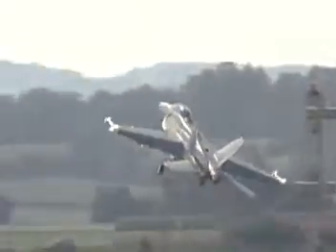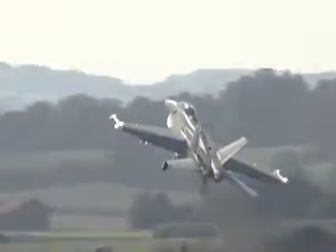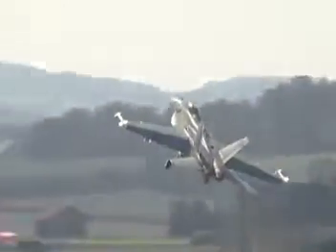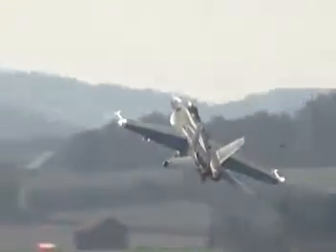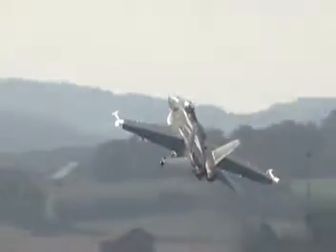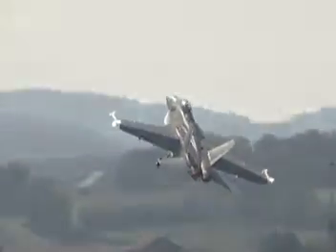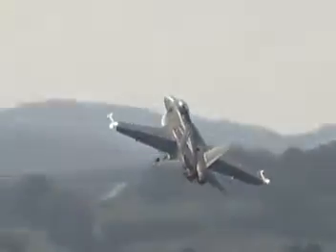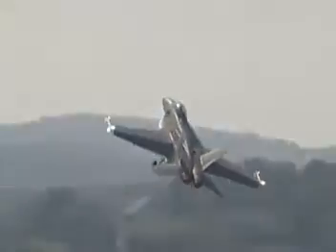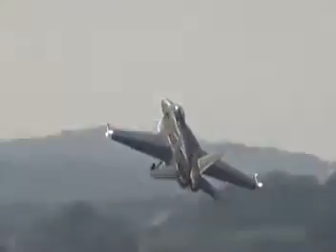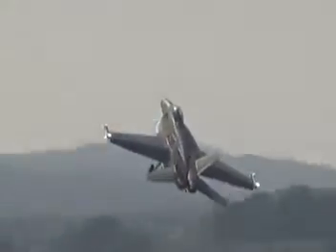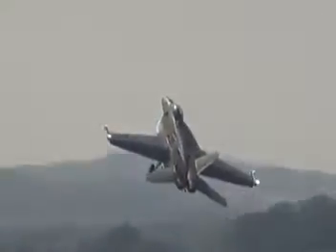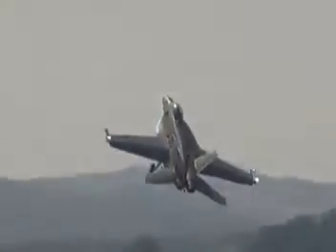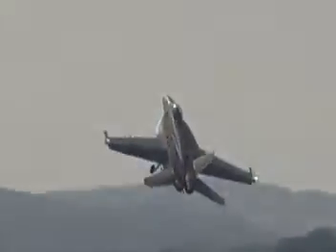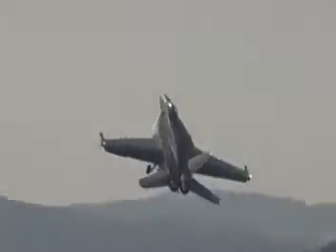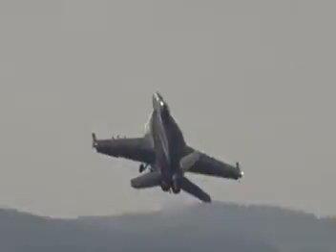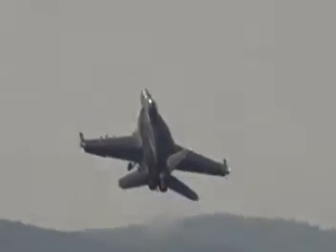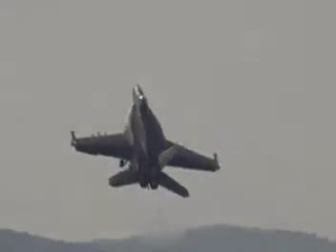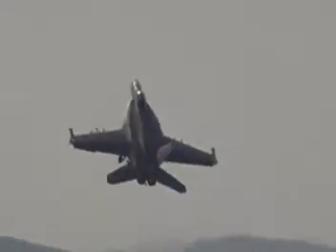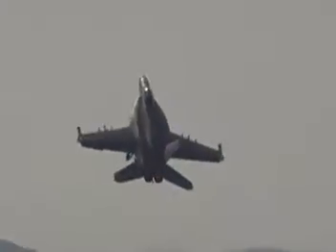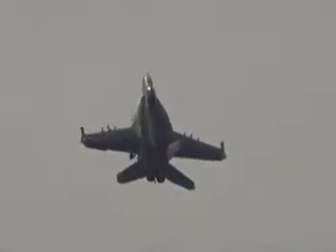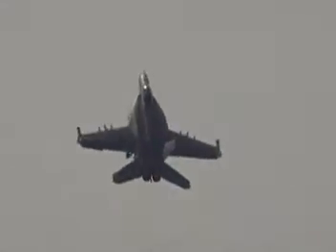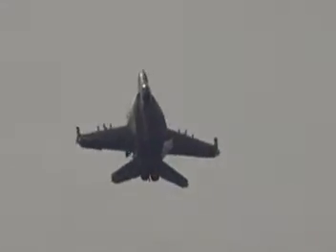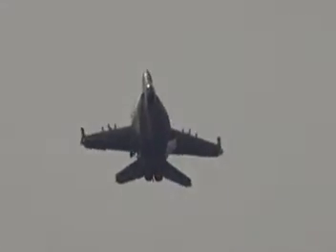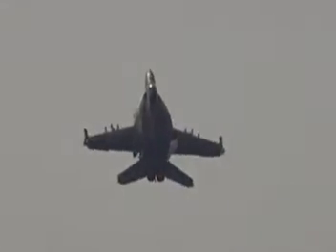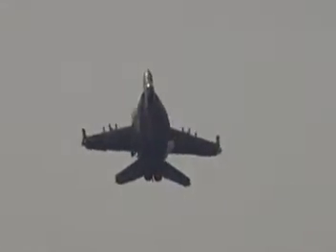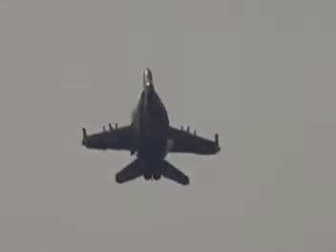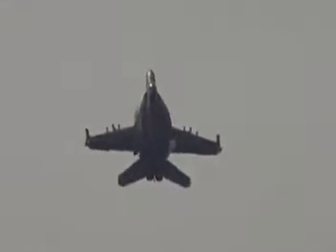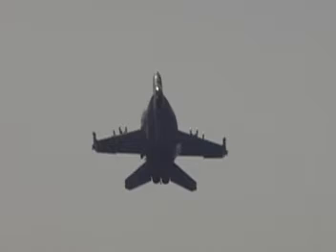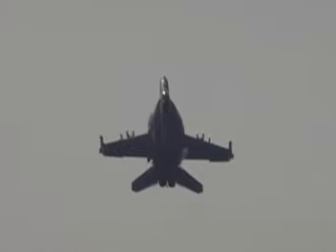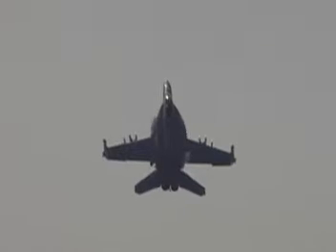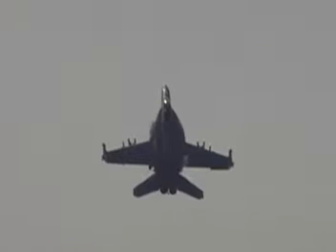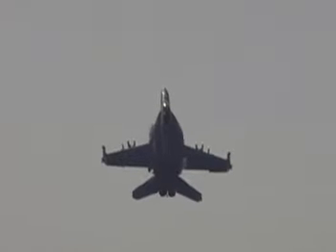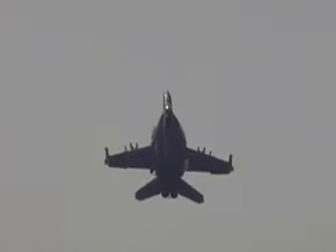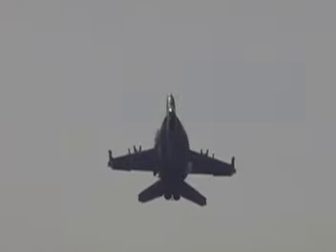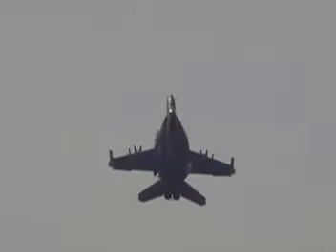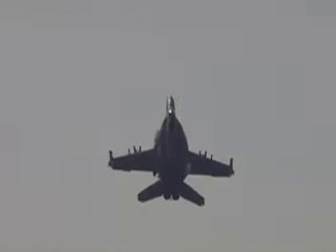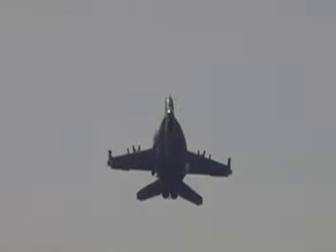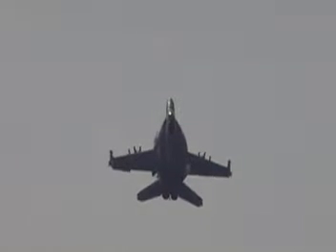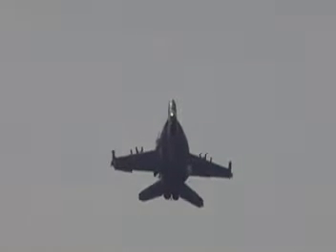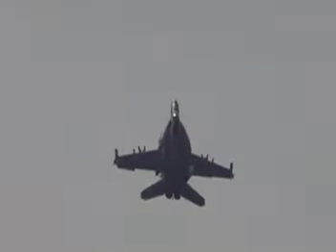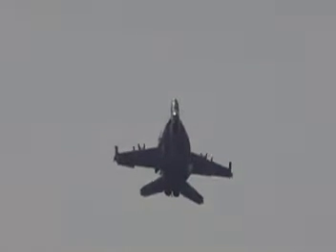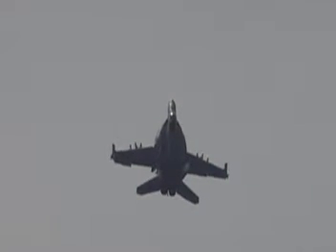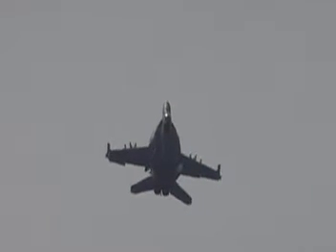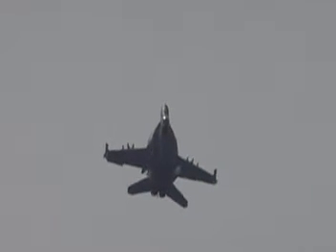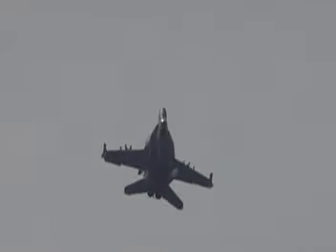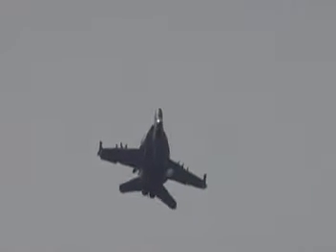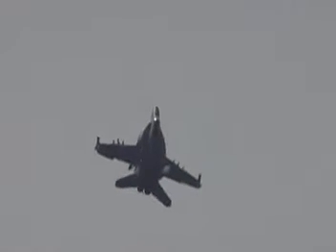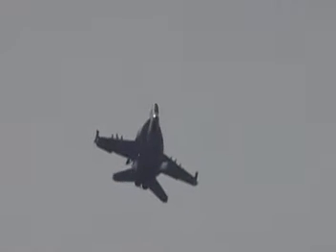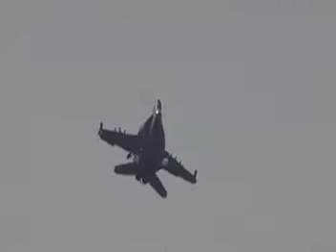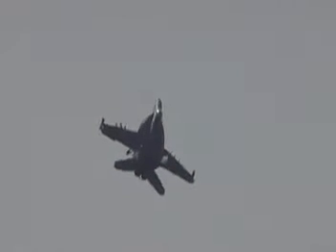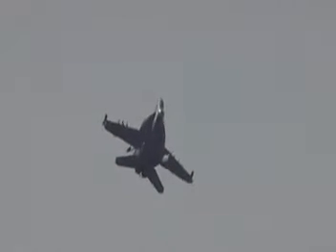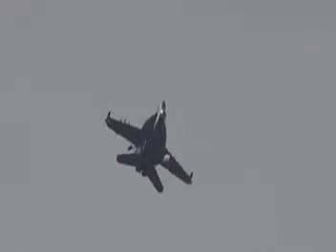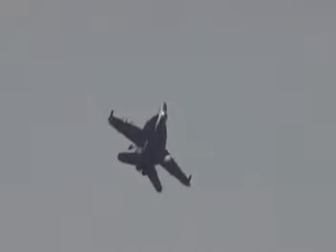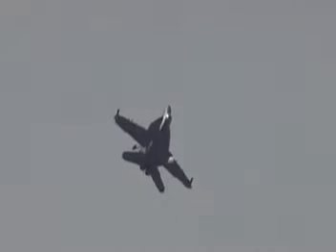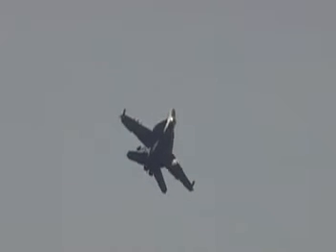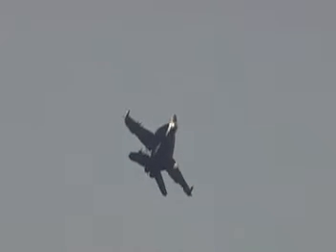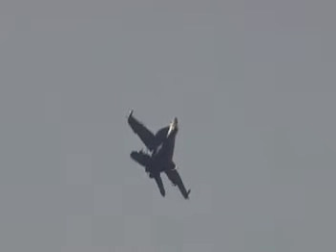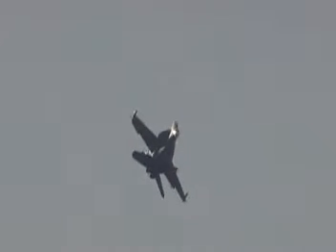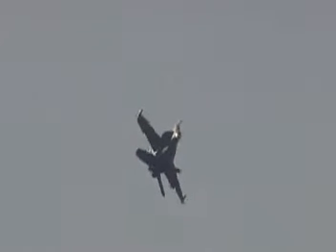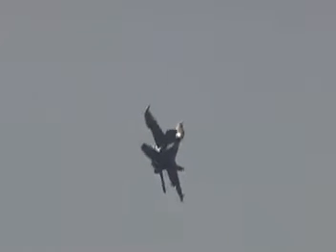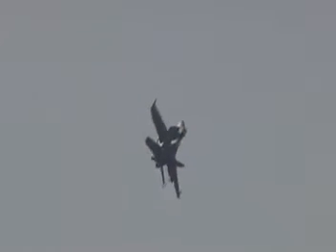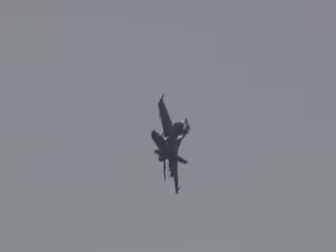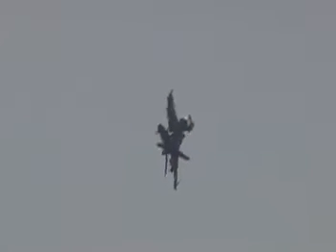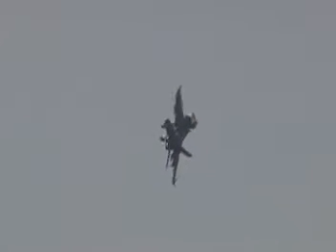The gear is left down for the dirty roll, demonstrating the excellent flying qualities the Super Hornet has with its gear down.